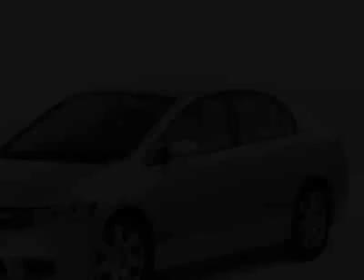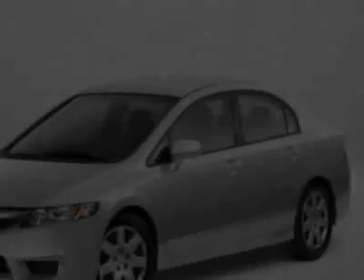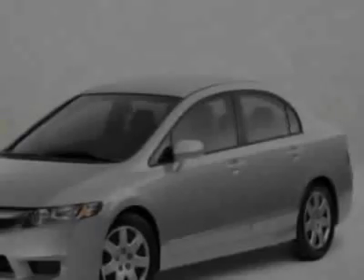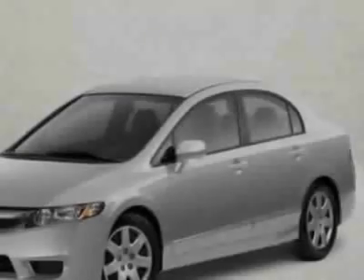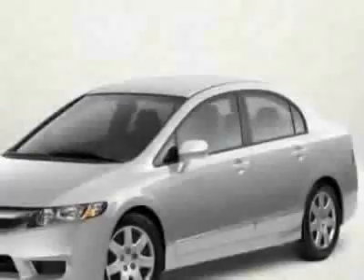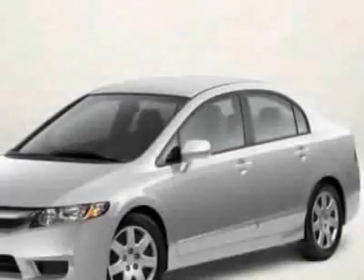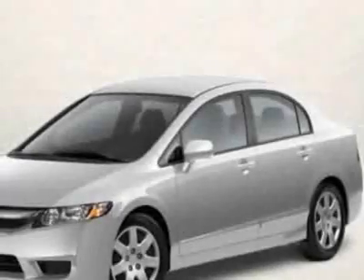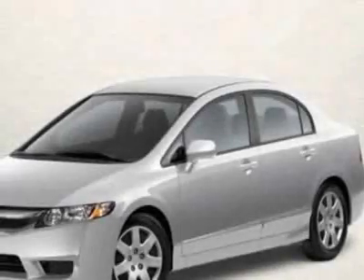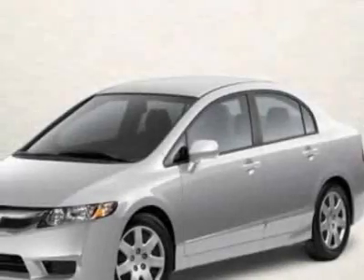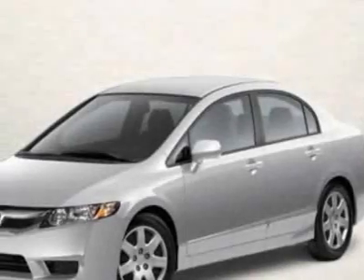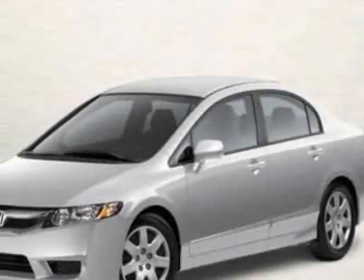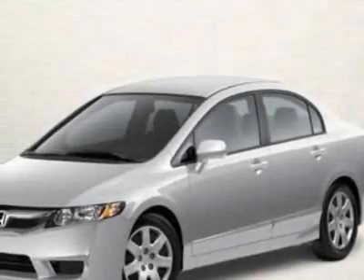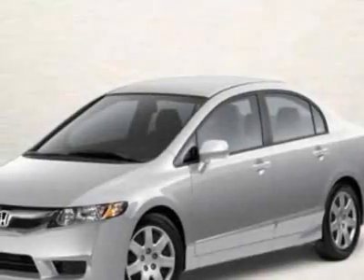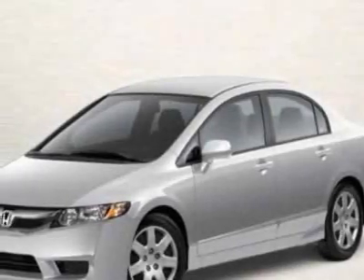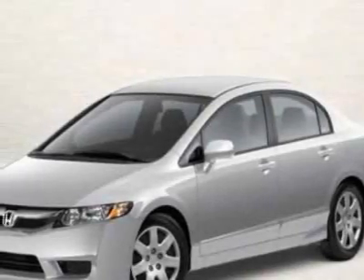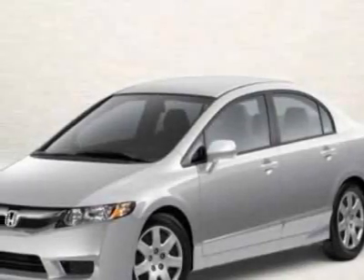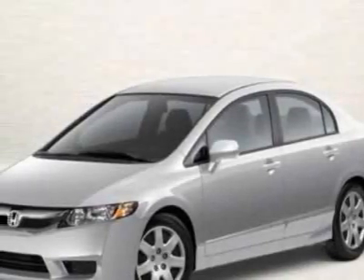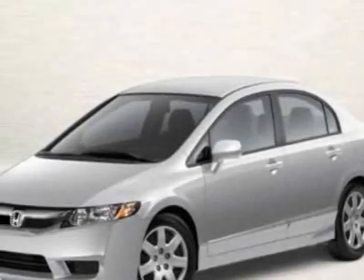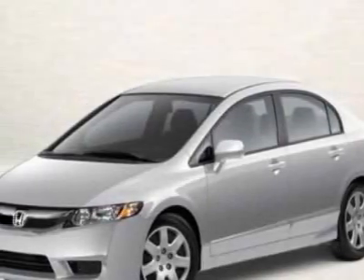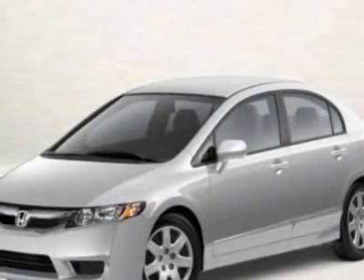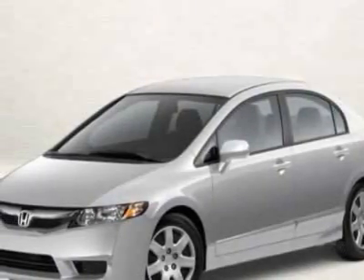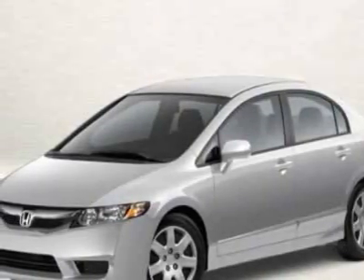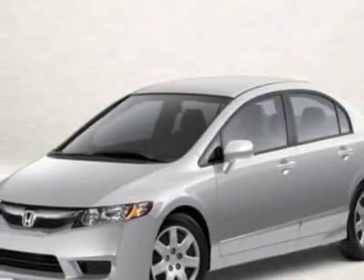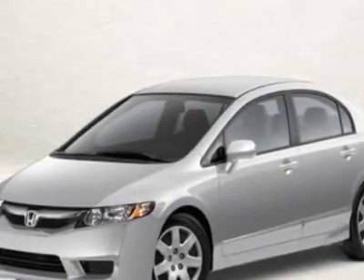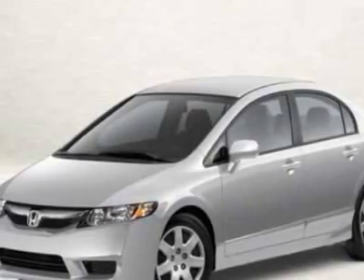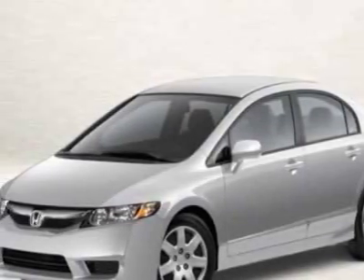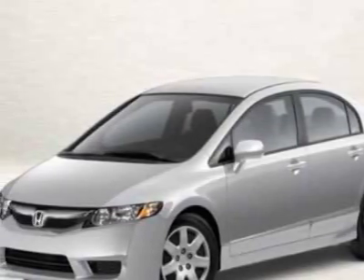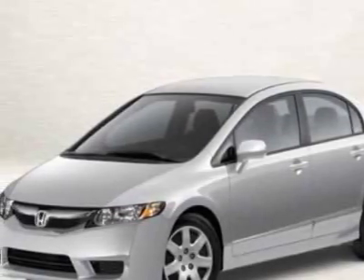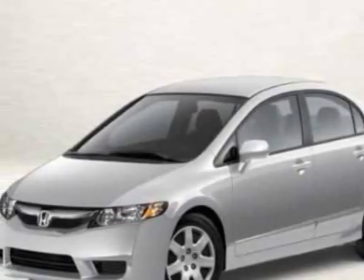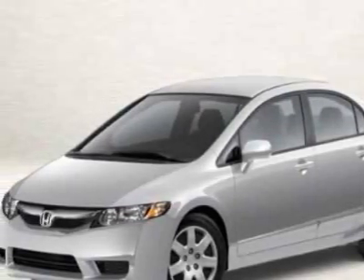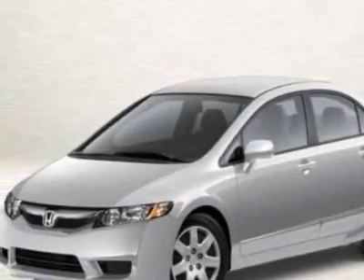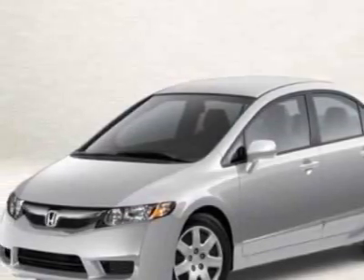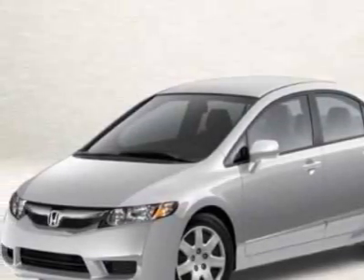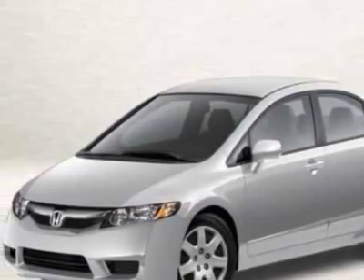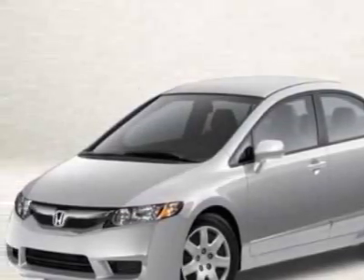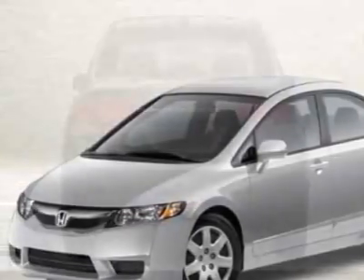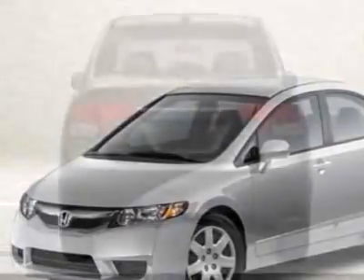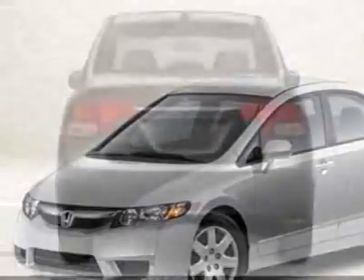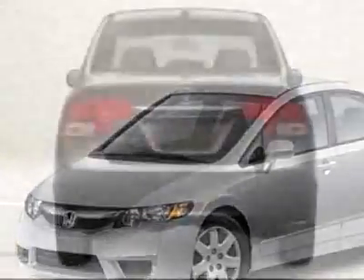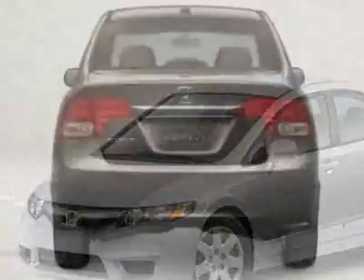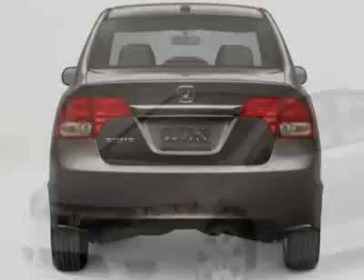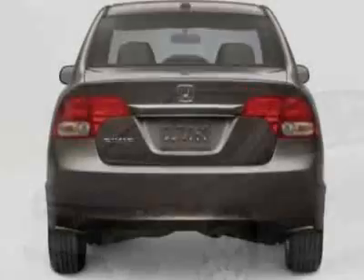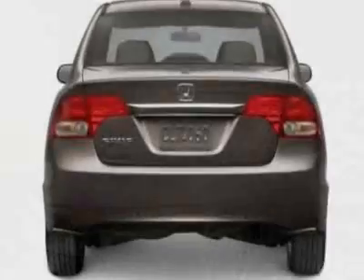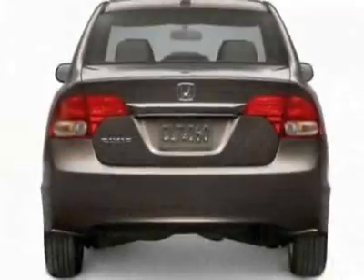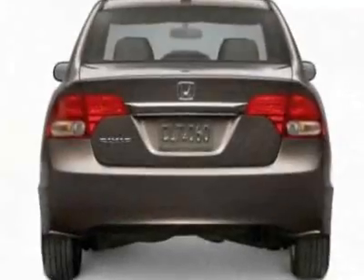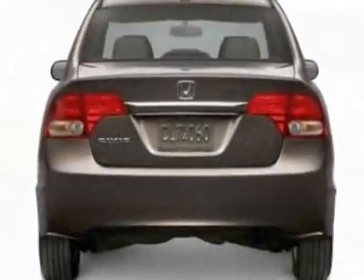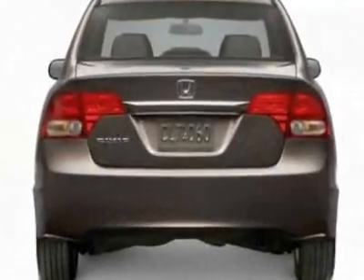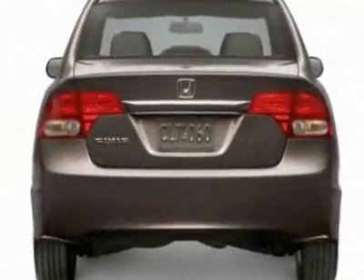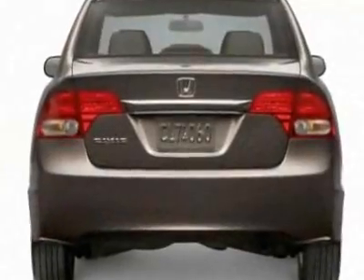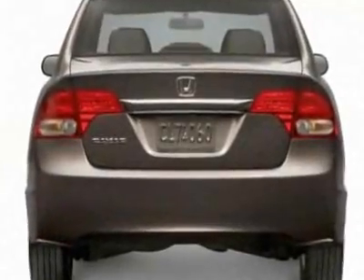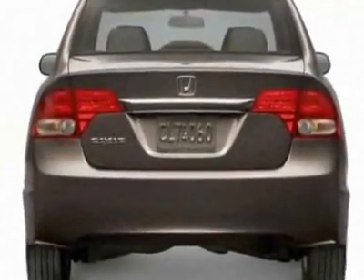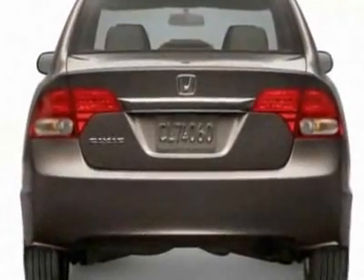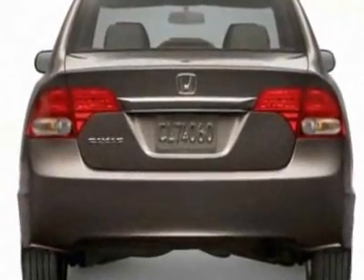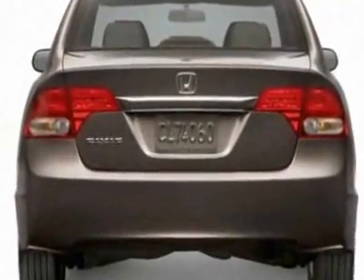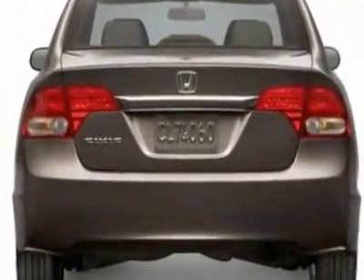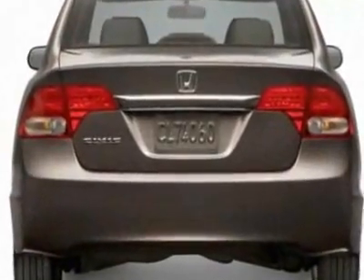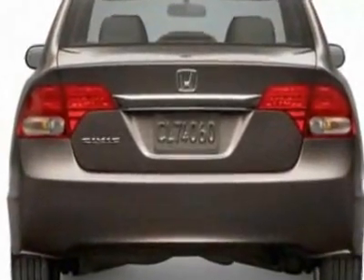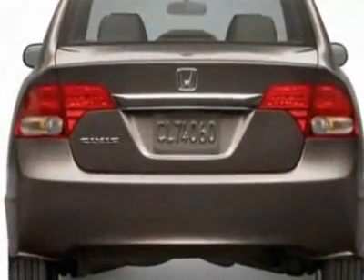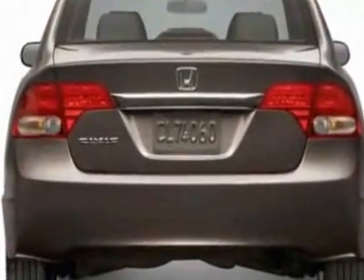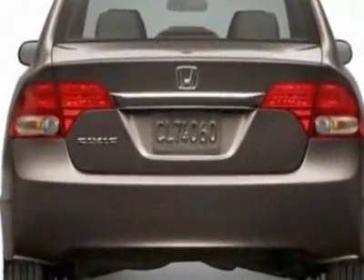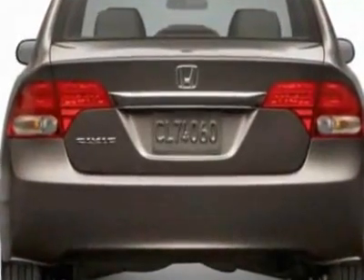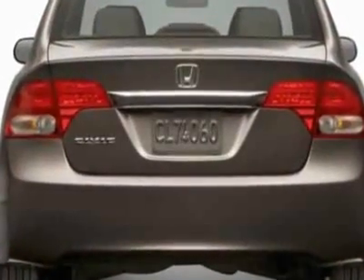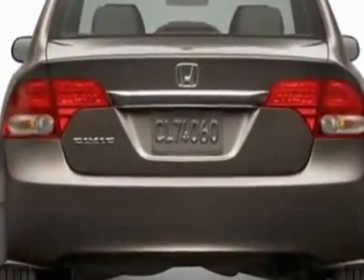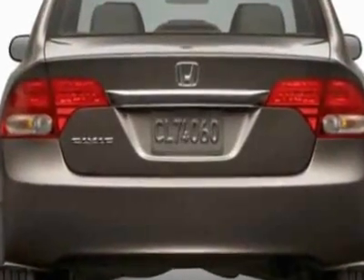Come take a look at this new 2011 Honda Civic. For your protection, this vehicle has a full factory warranty.